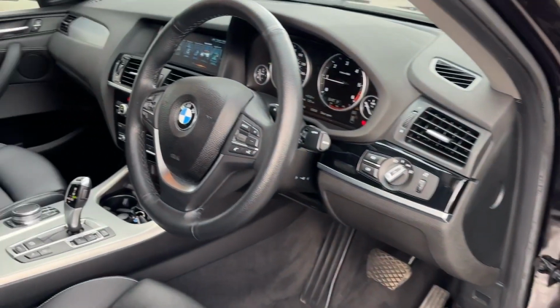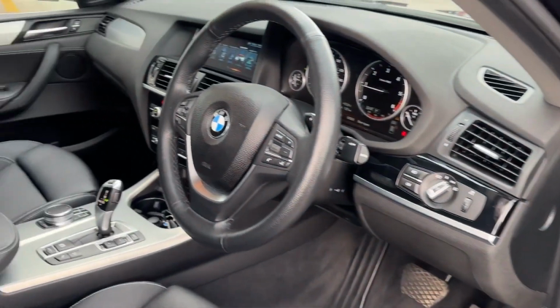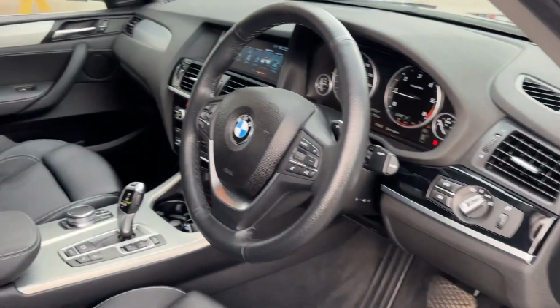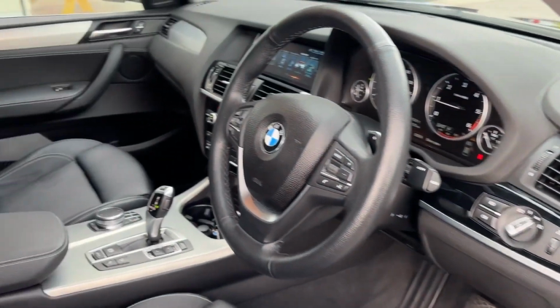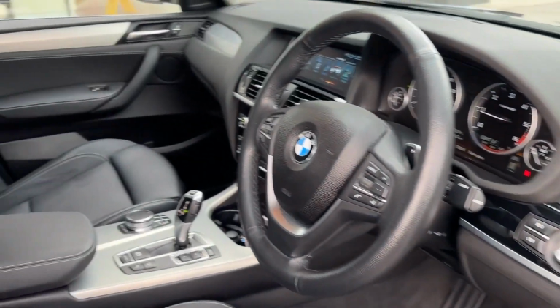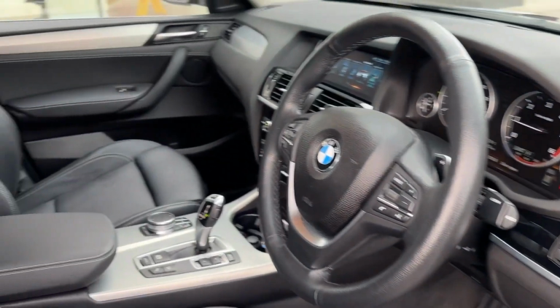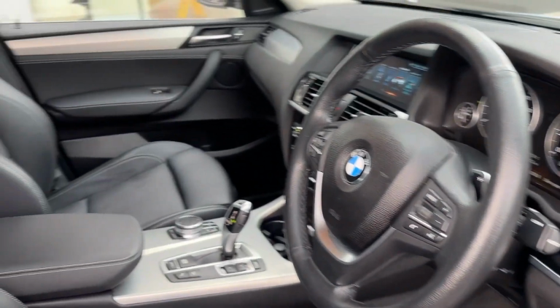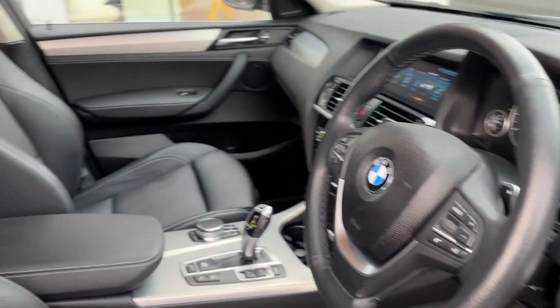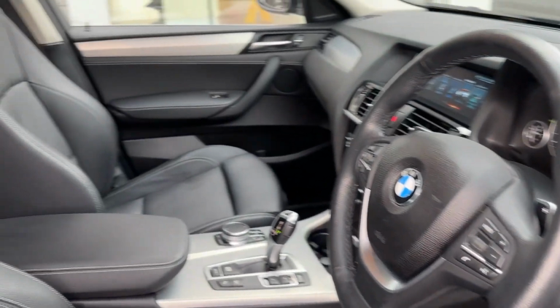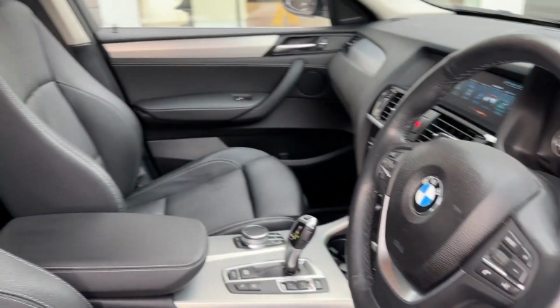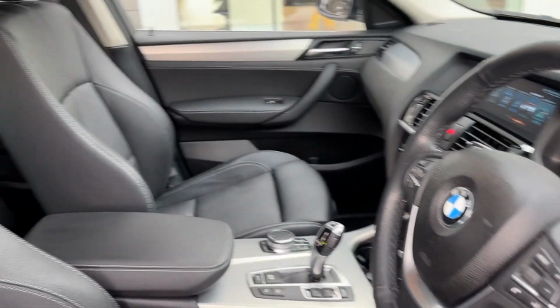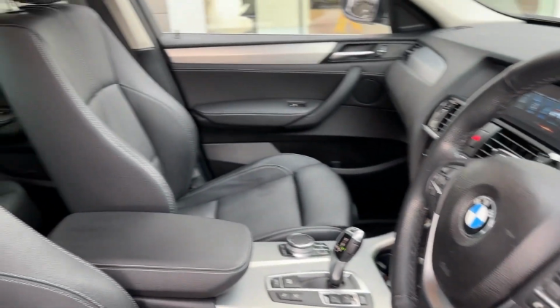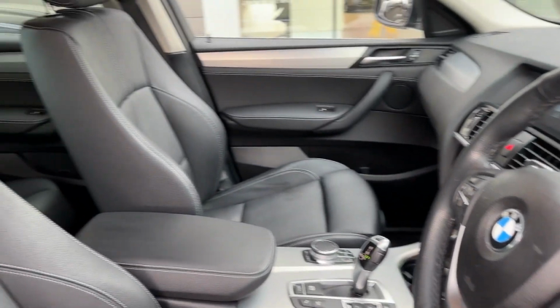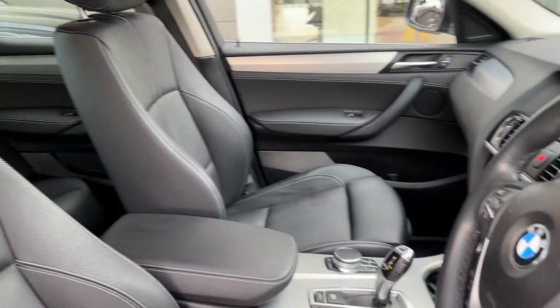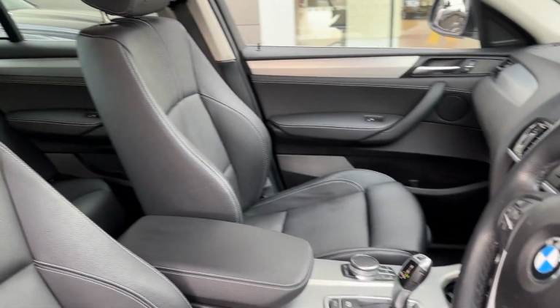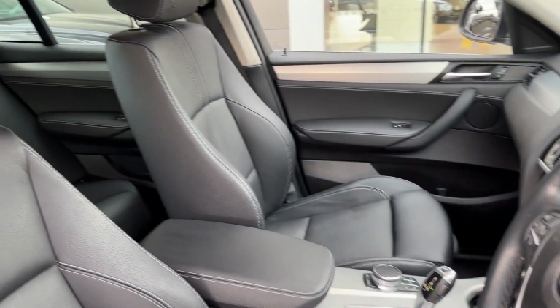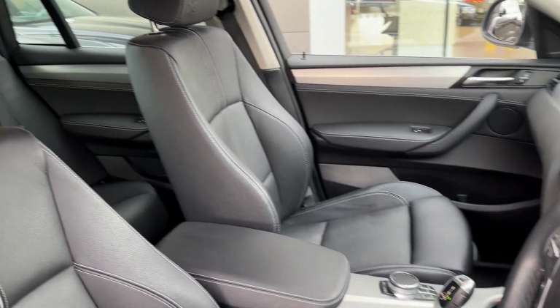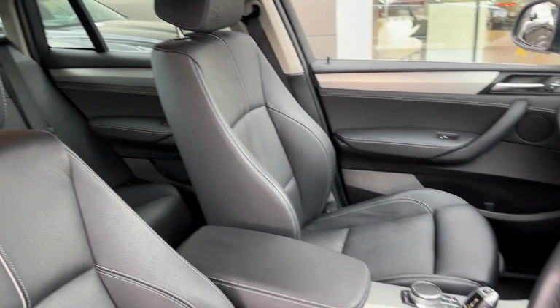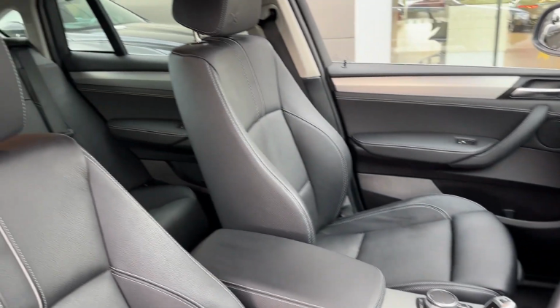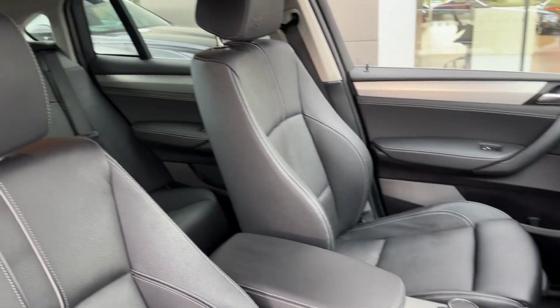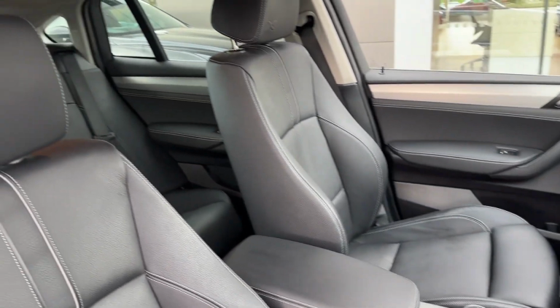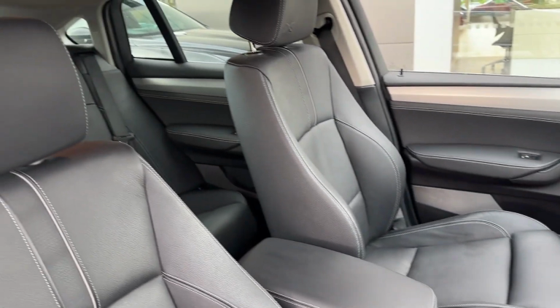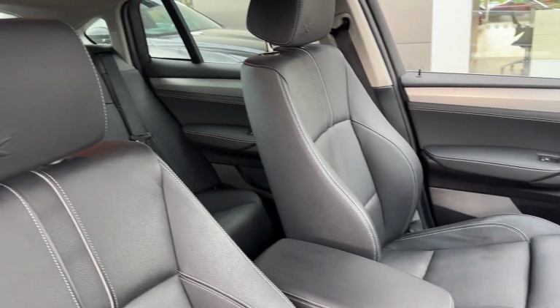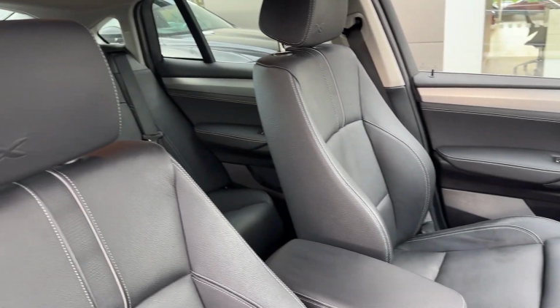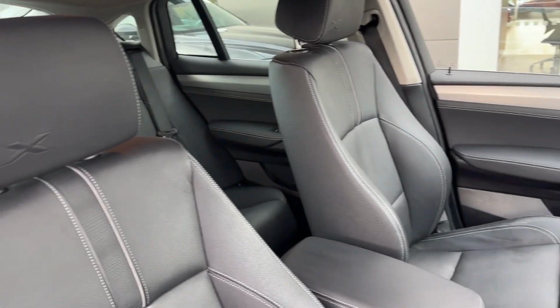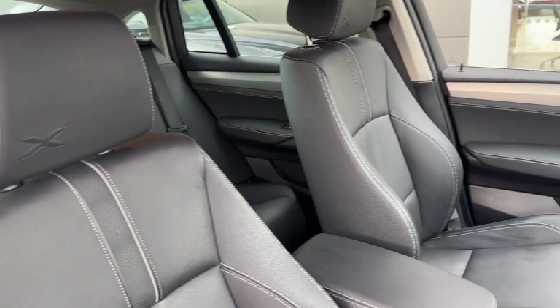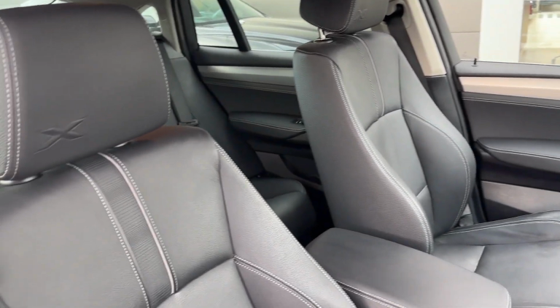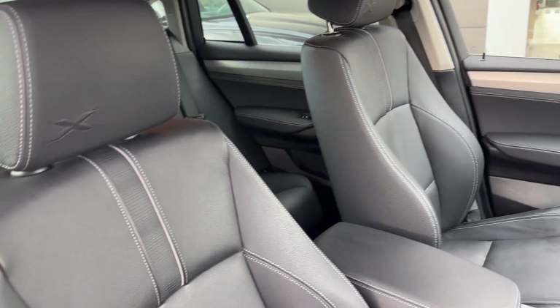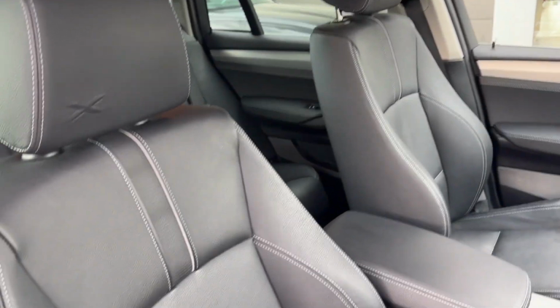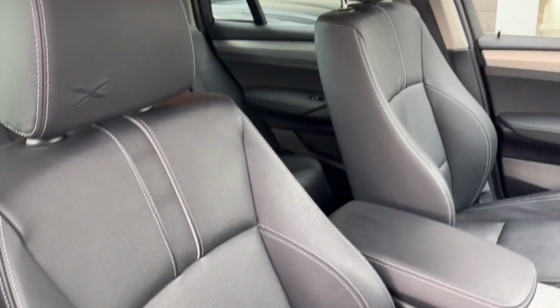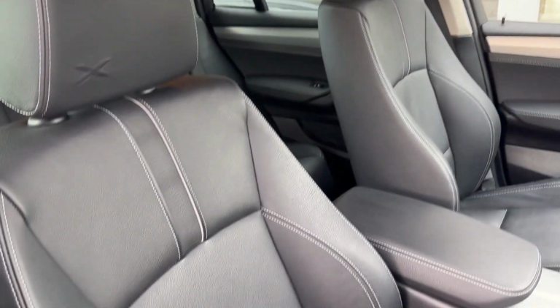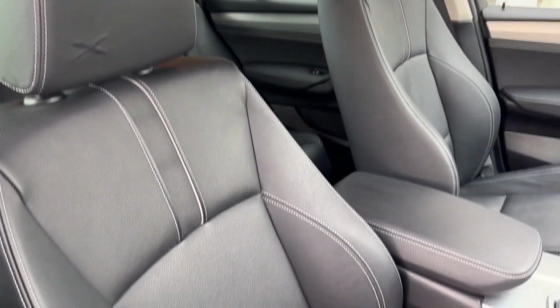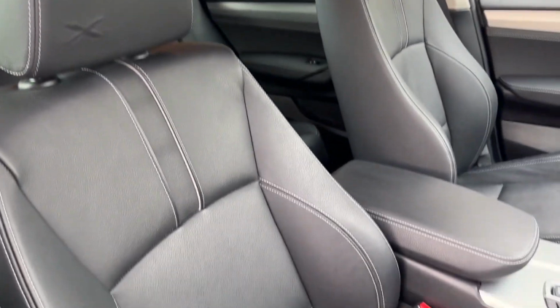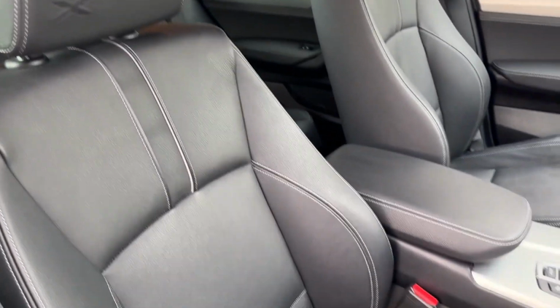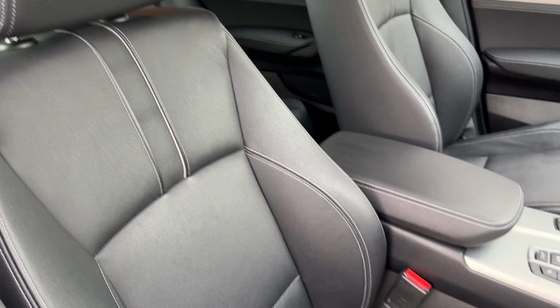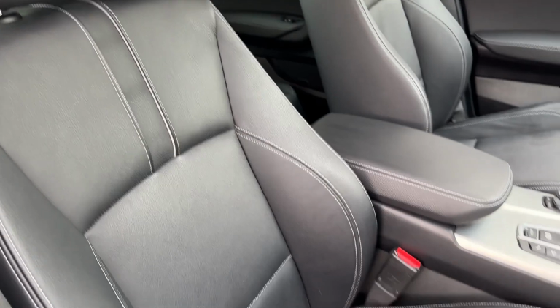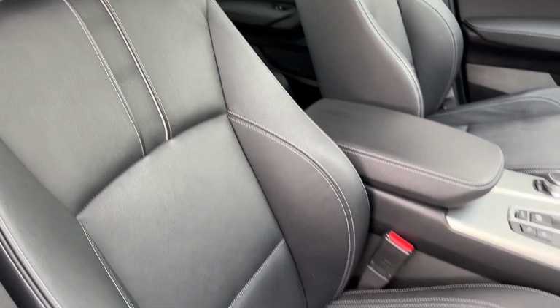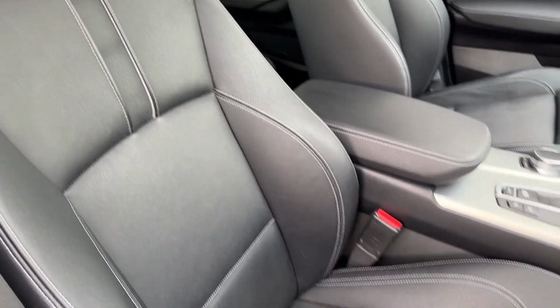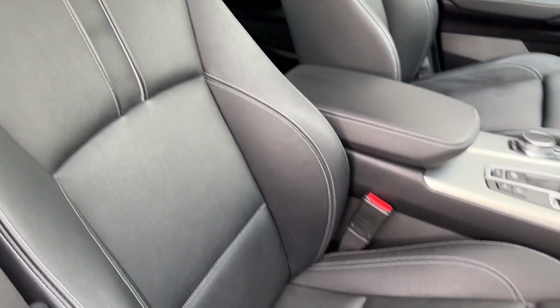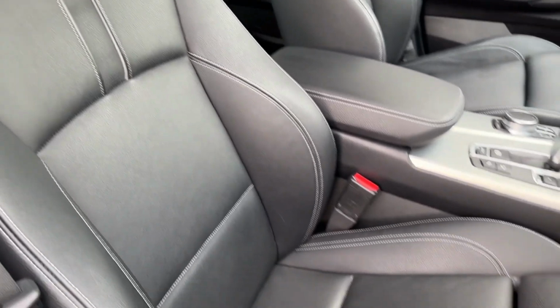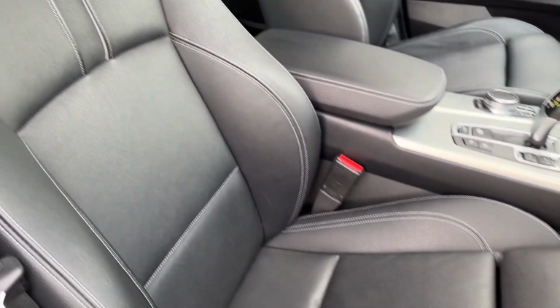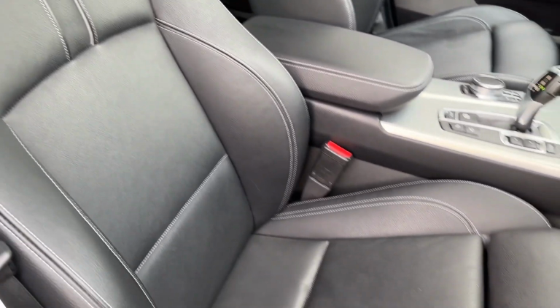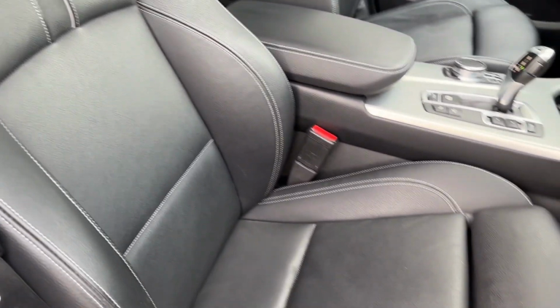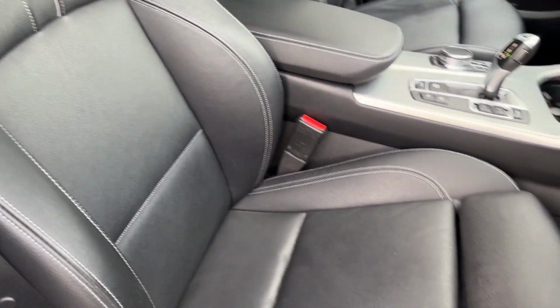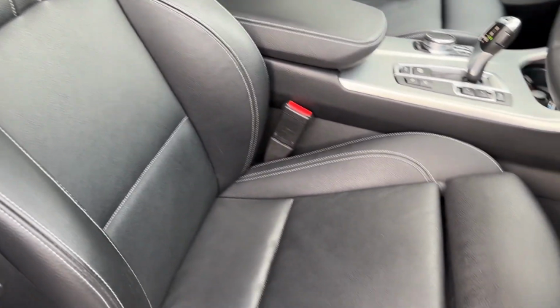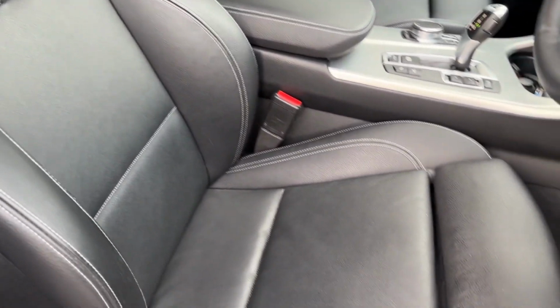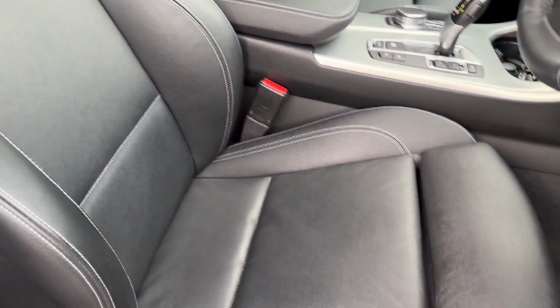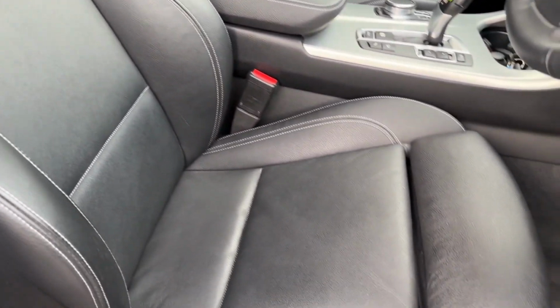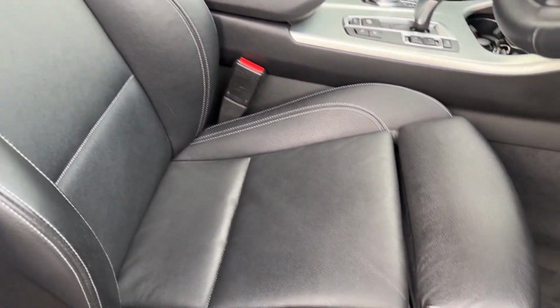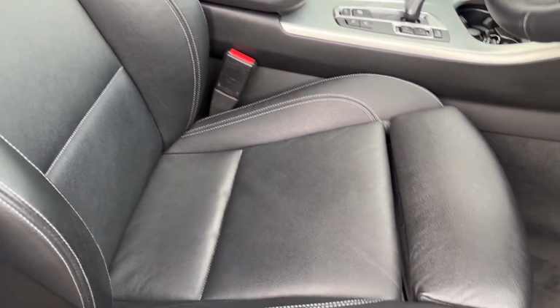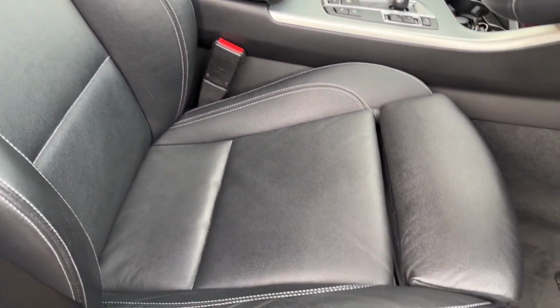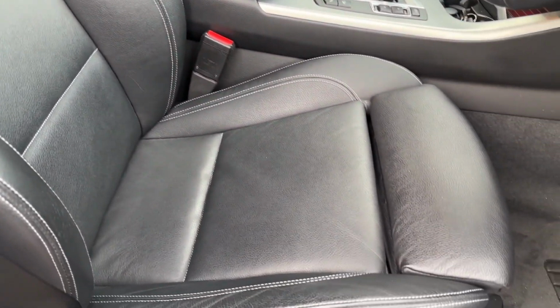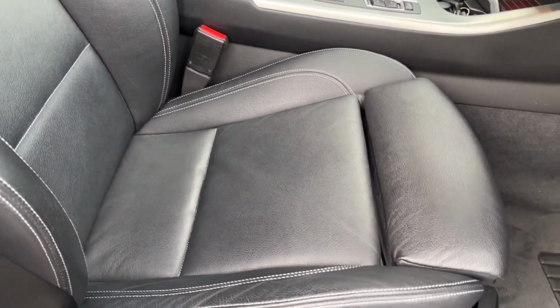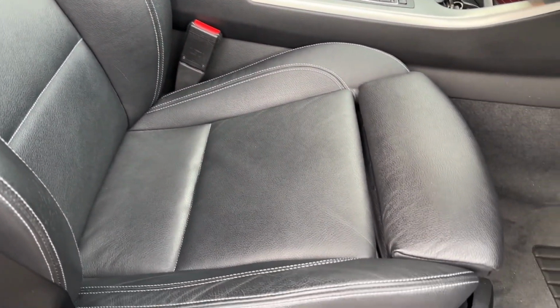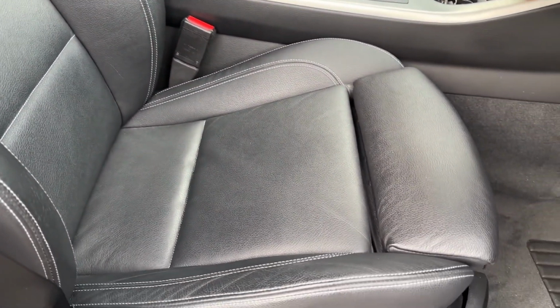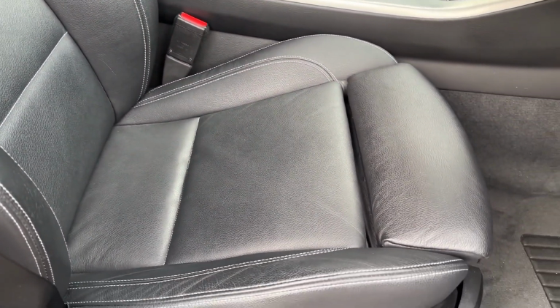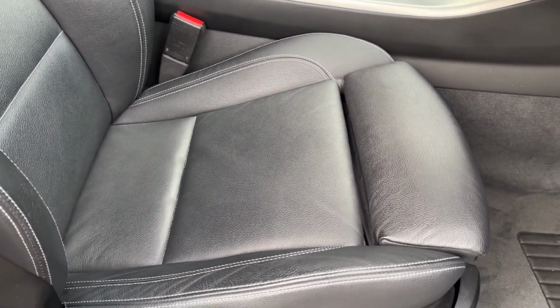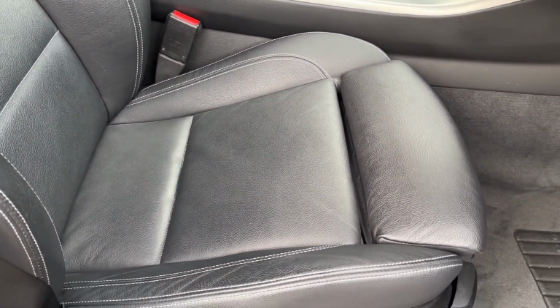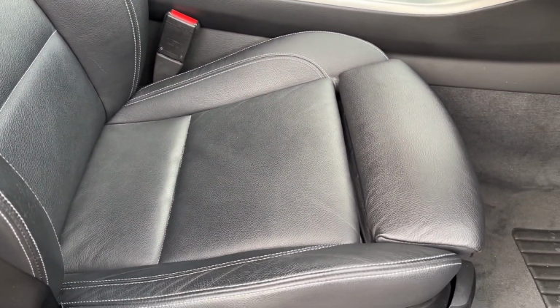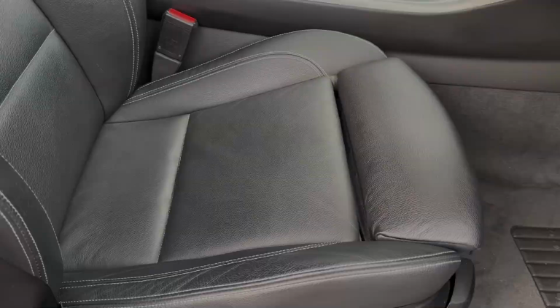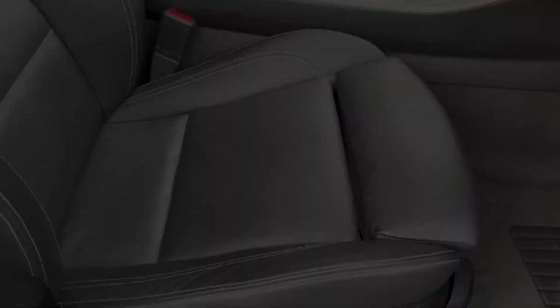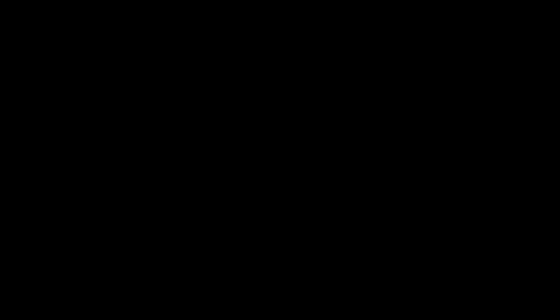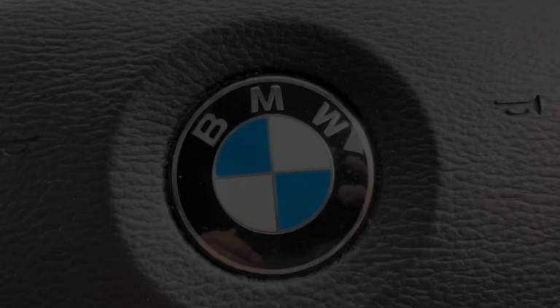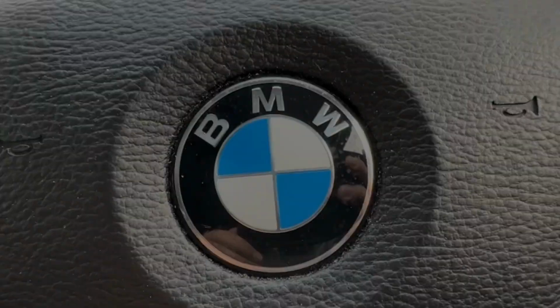Inside at the front, decorative door and dash inserts are further highlighted by front bucket sports seats offering additional side lumbar support as well as knee support.